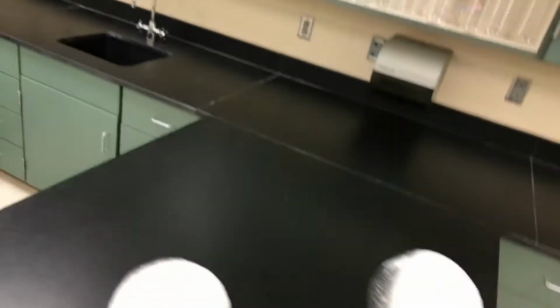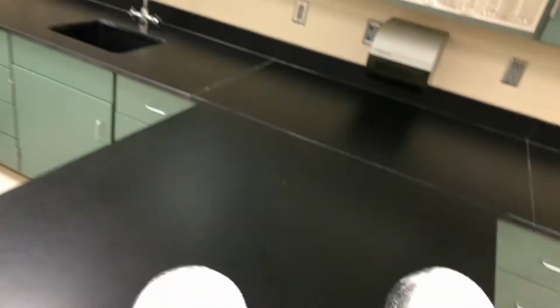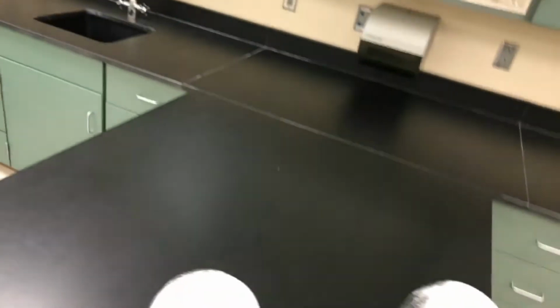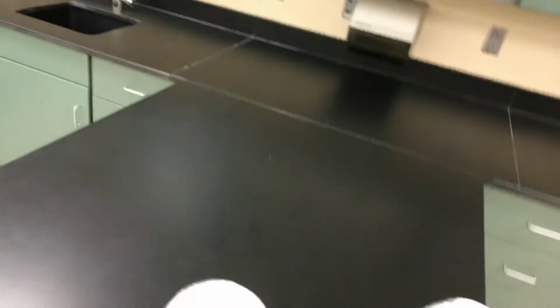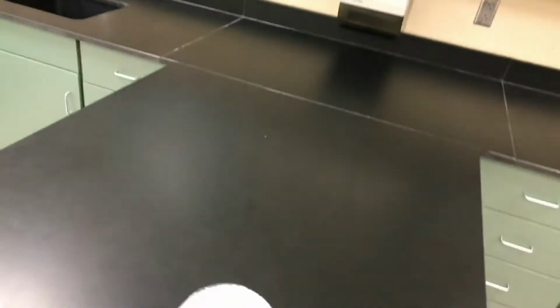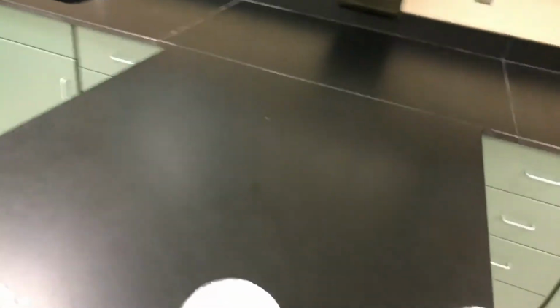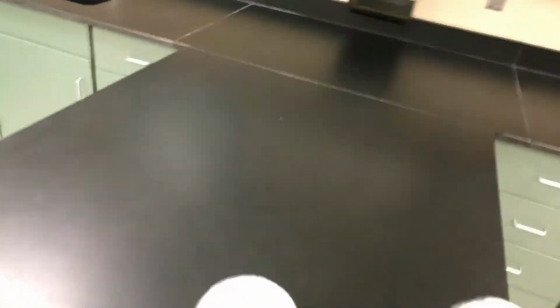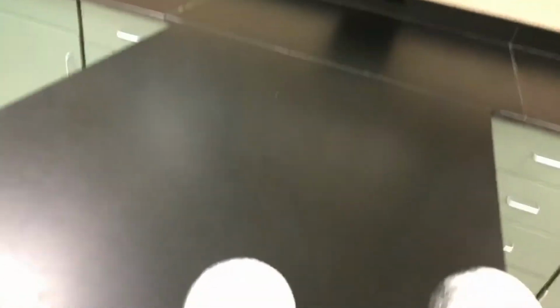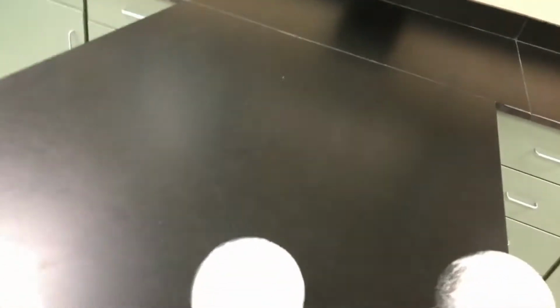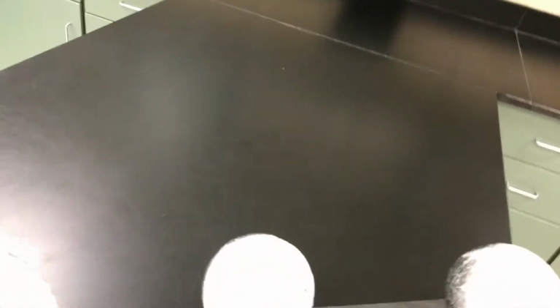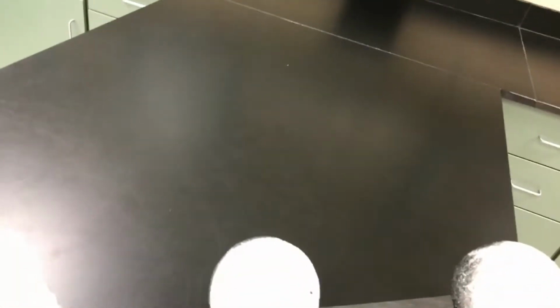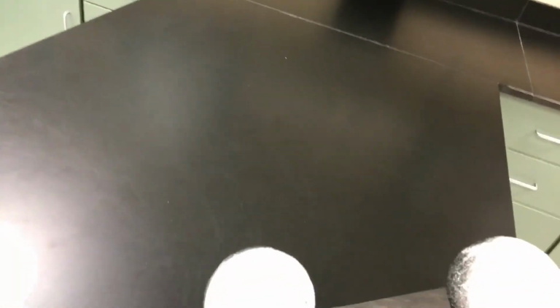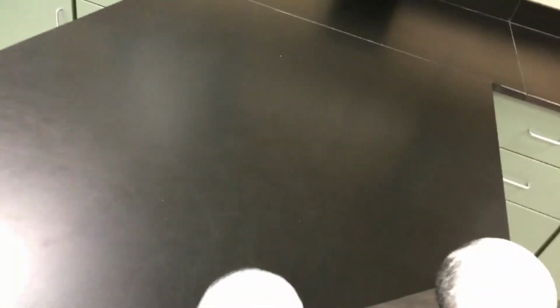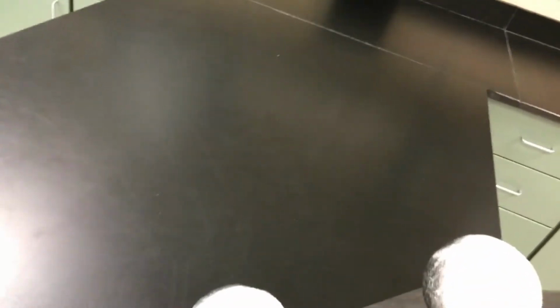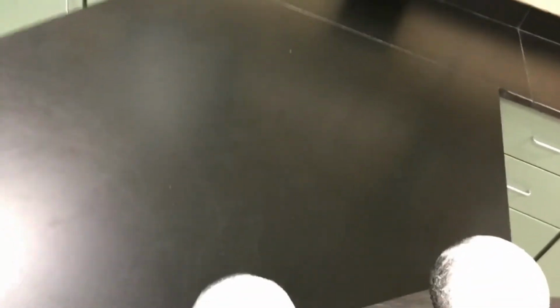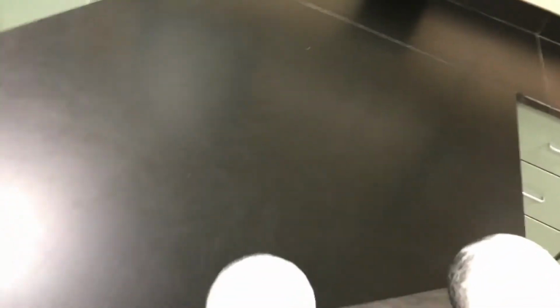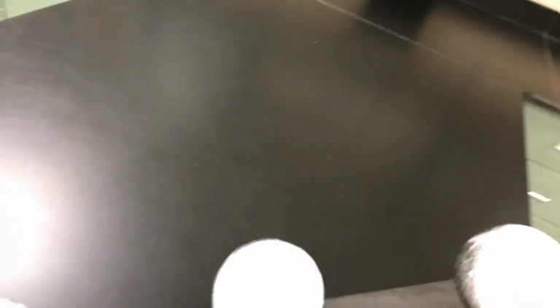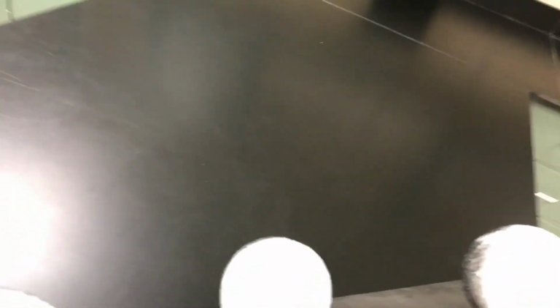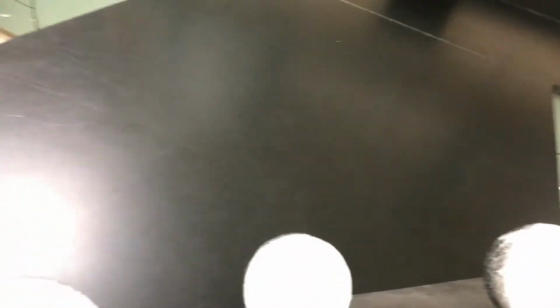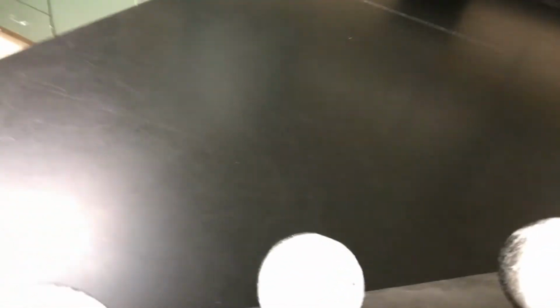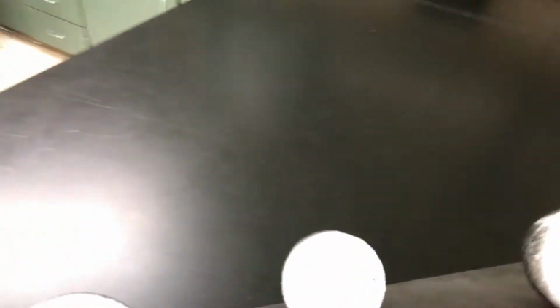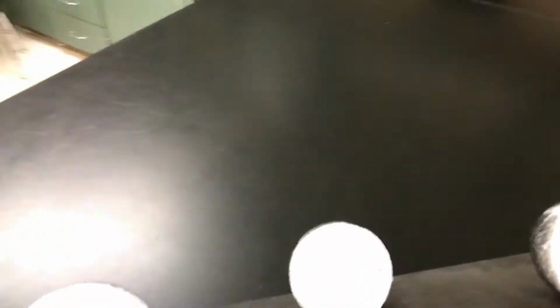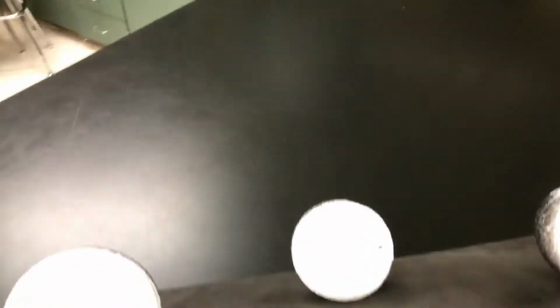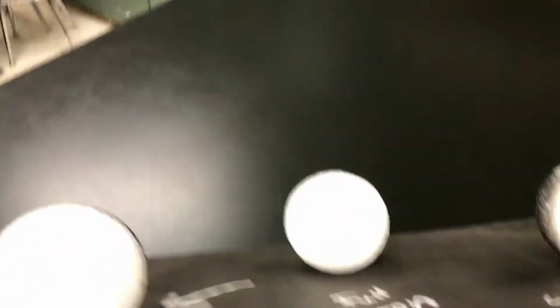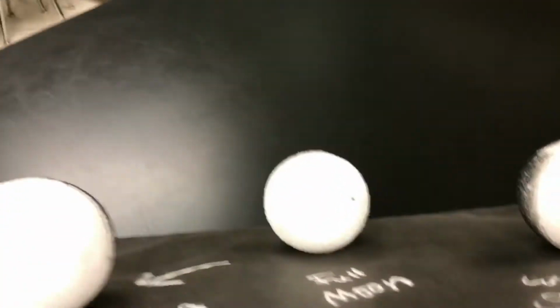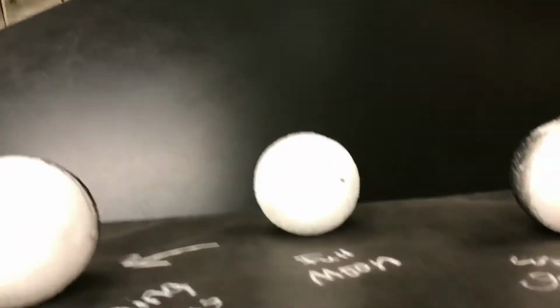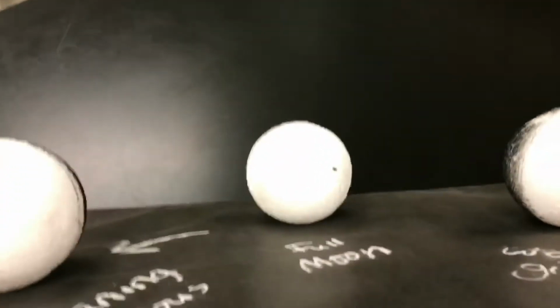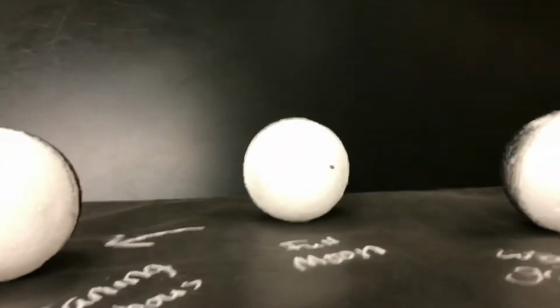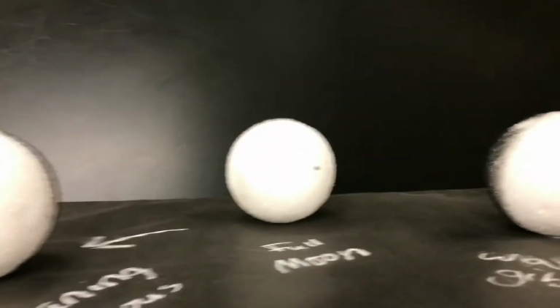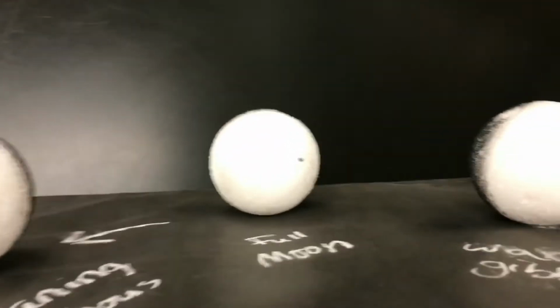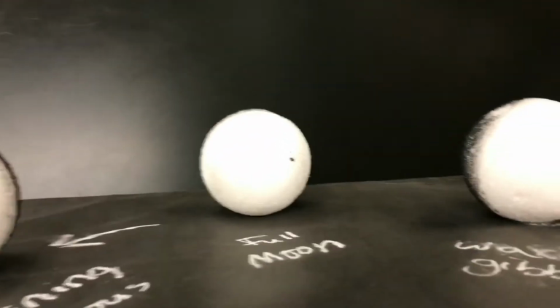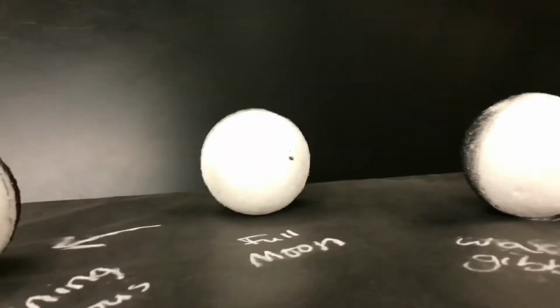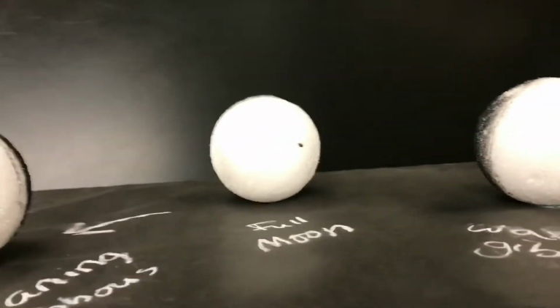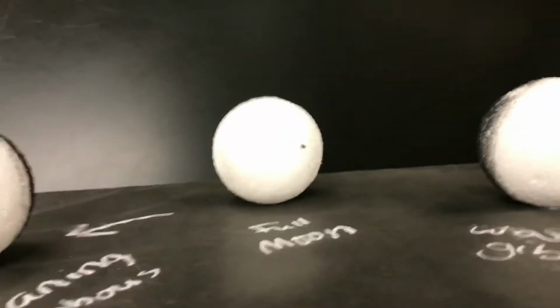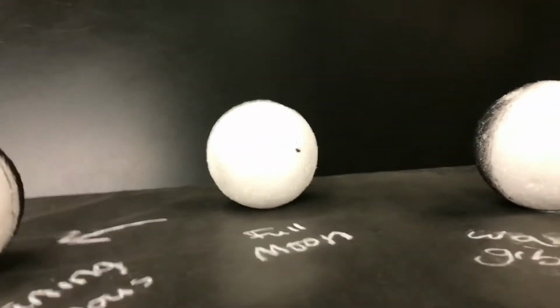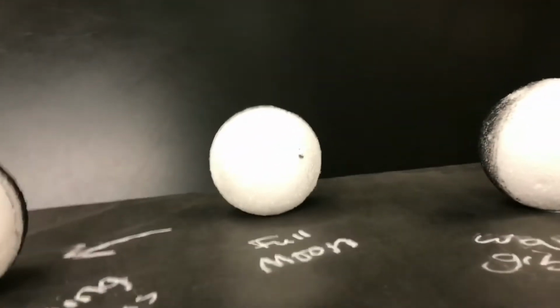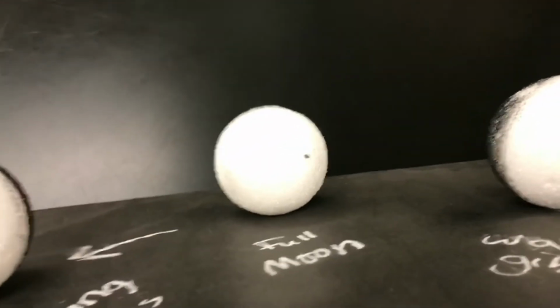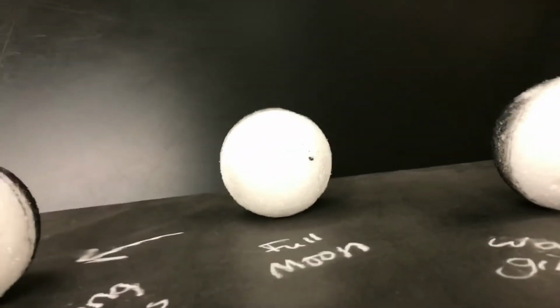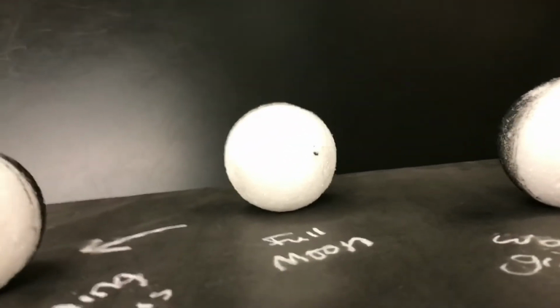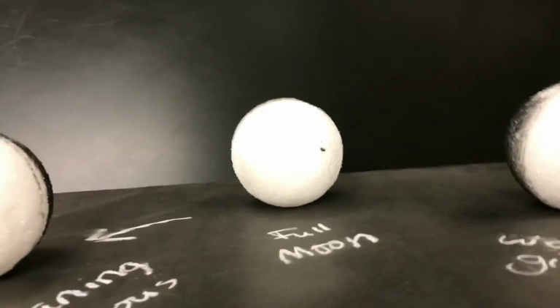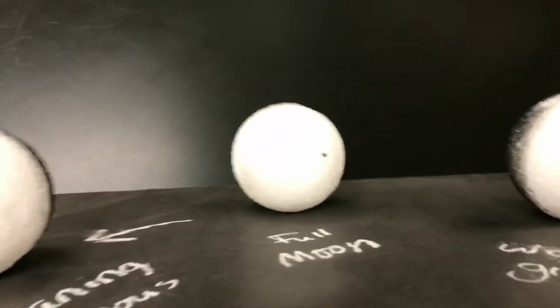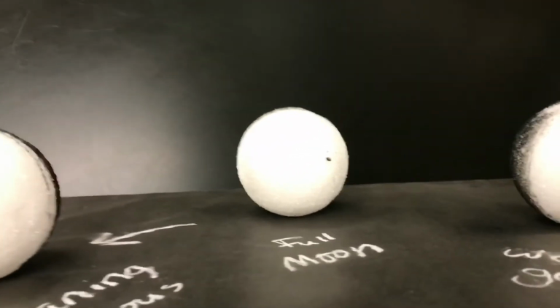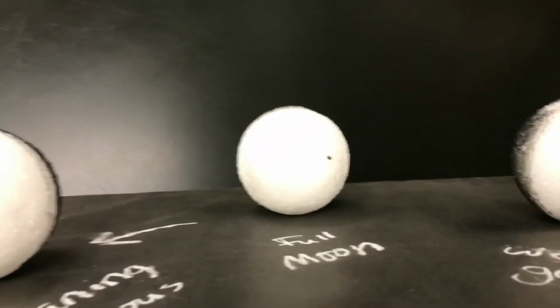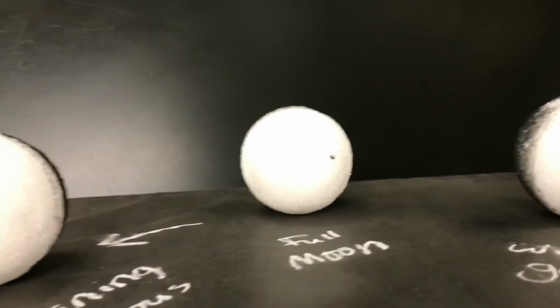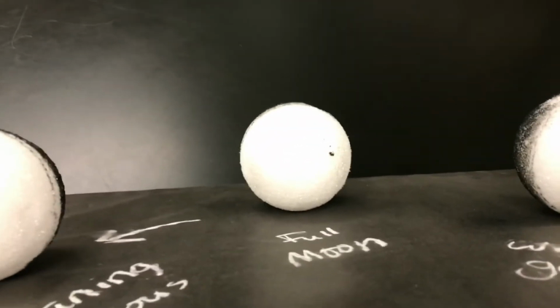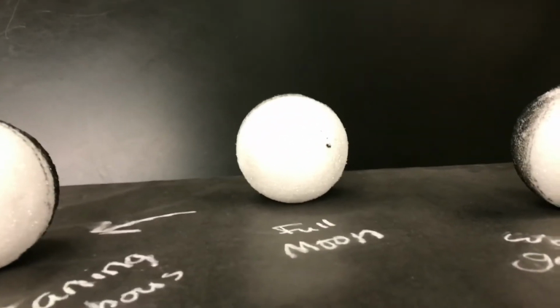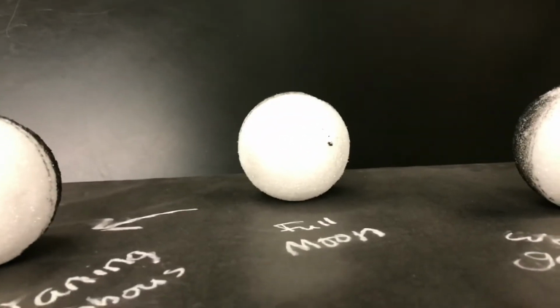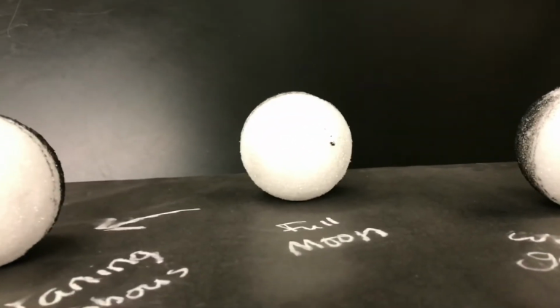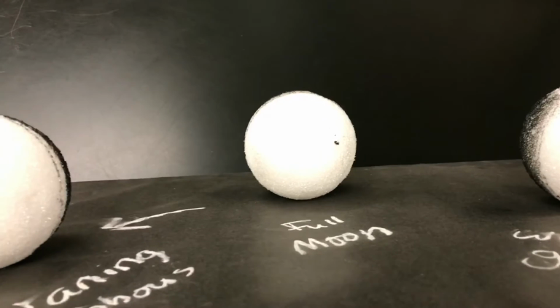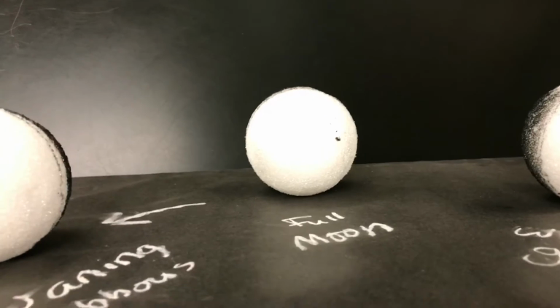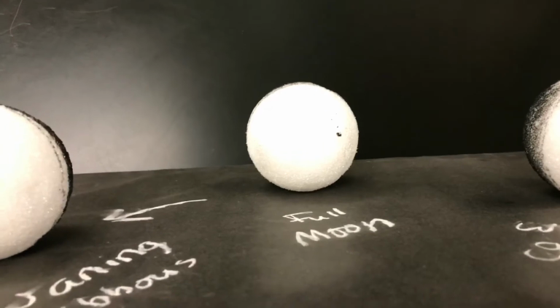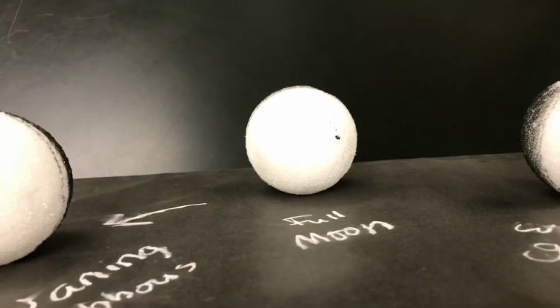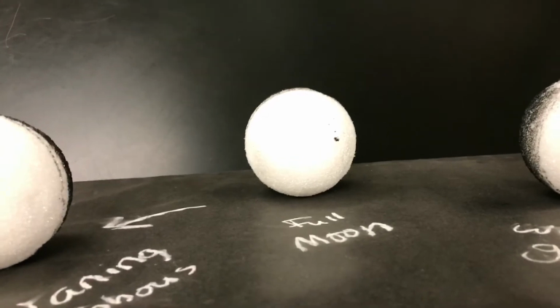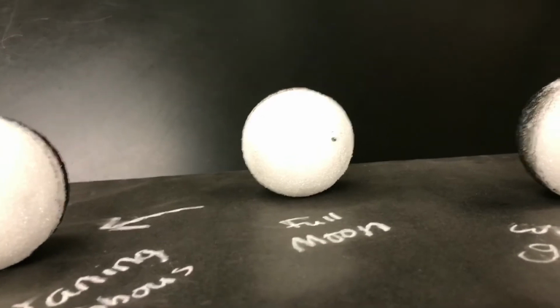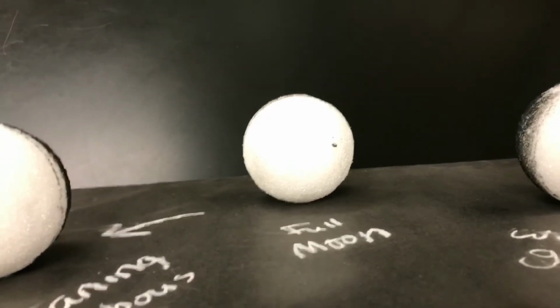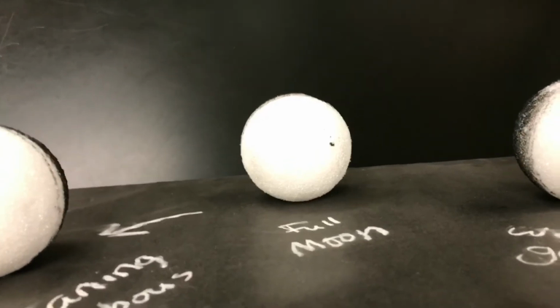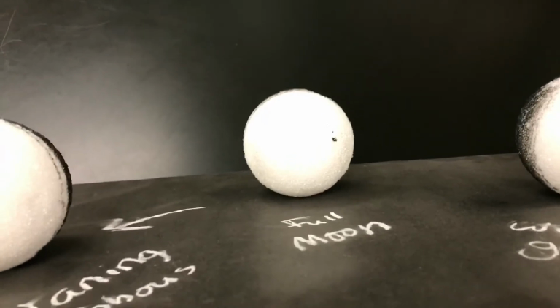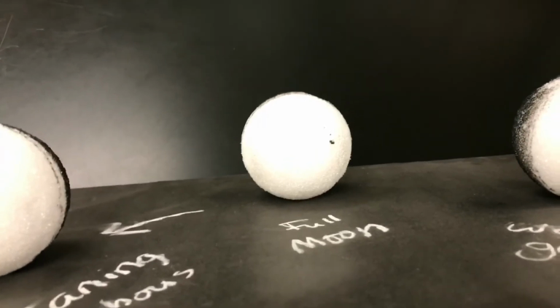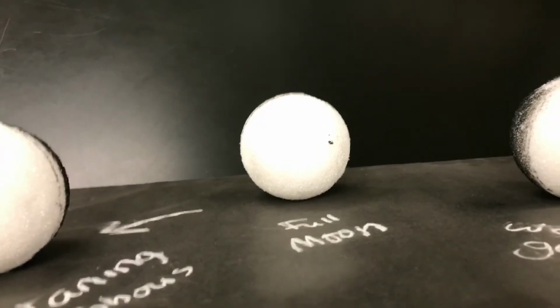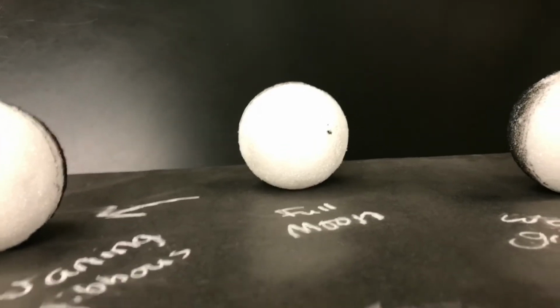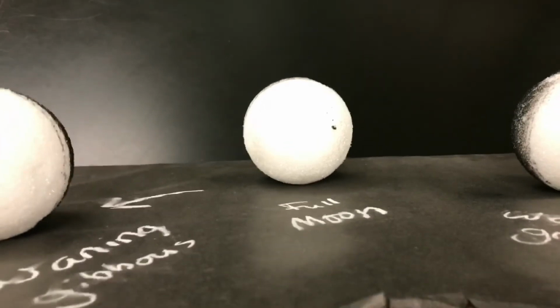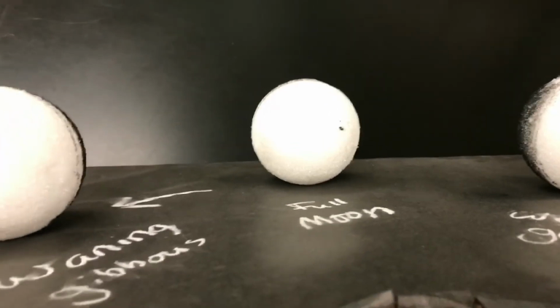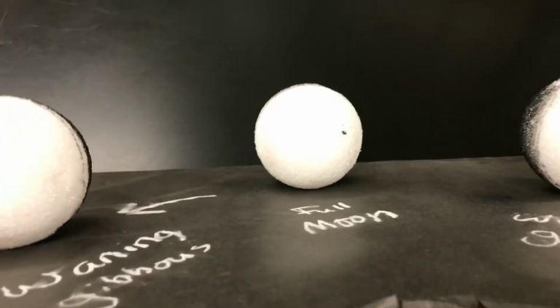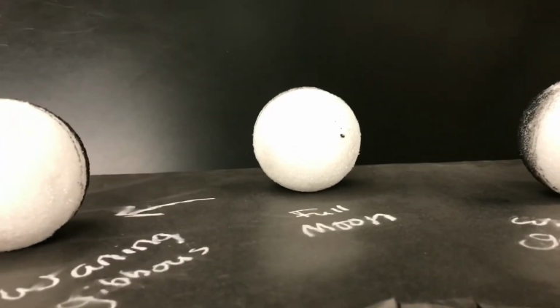At this far back point, way back here — at this point — all of the lit-up side is facing the earth, so that's a full moon.